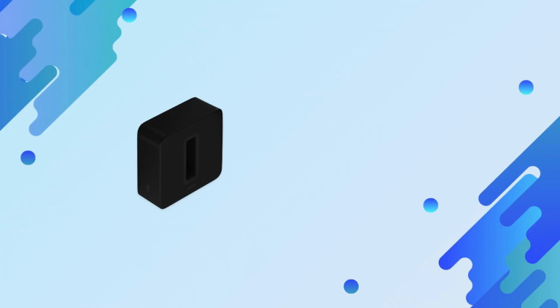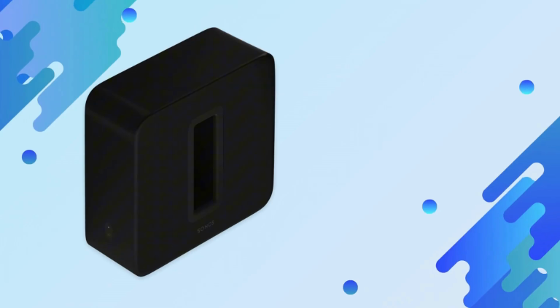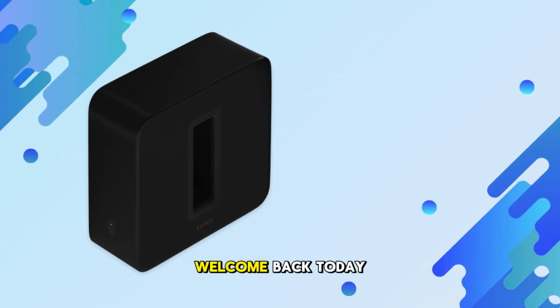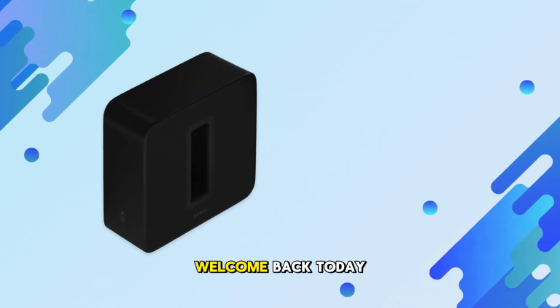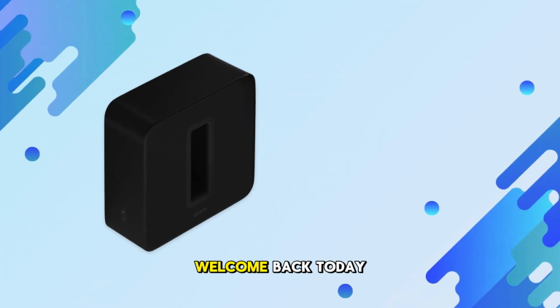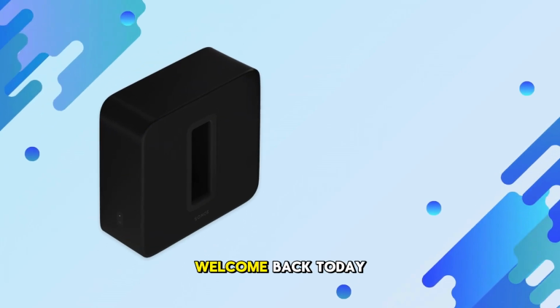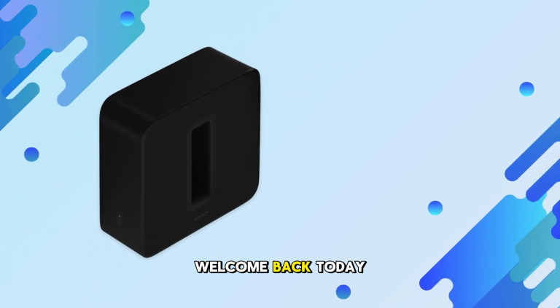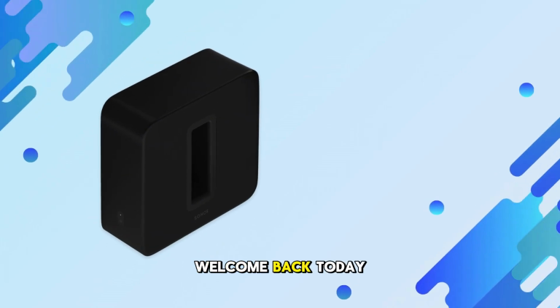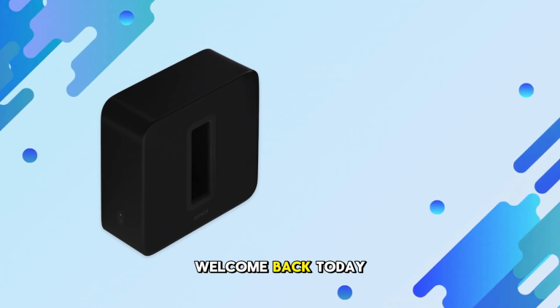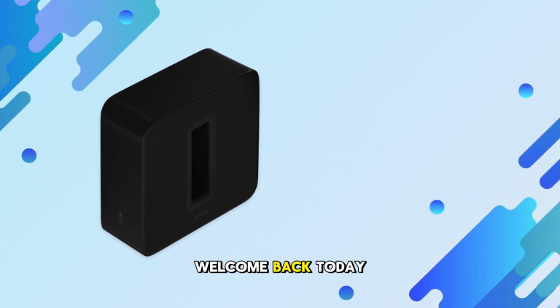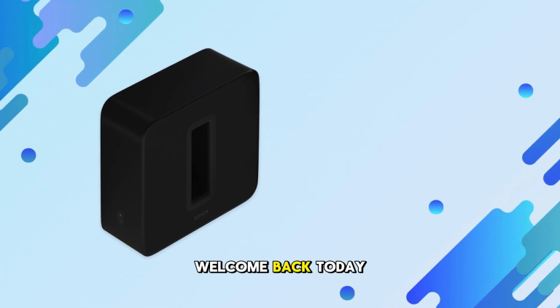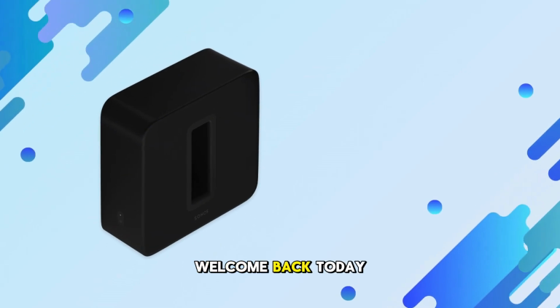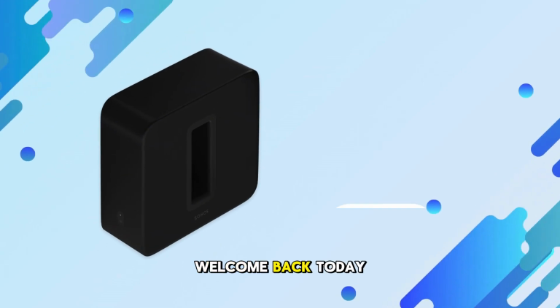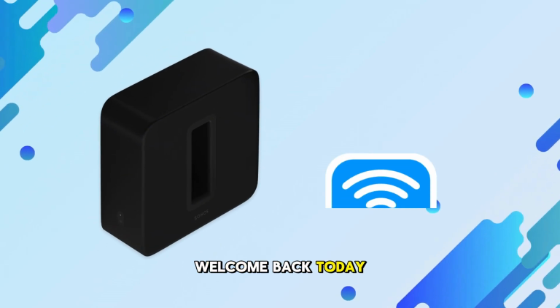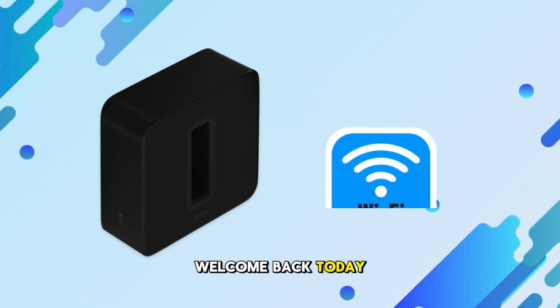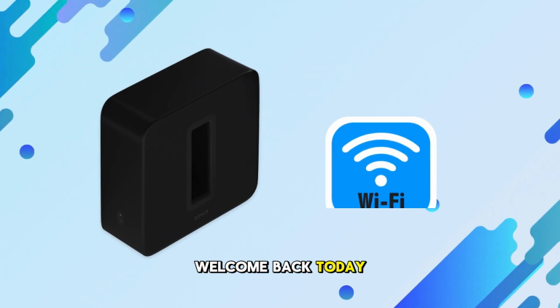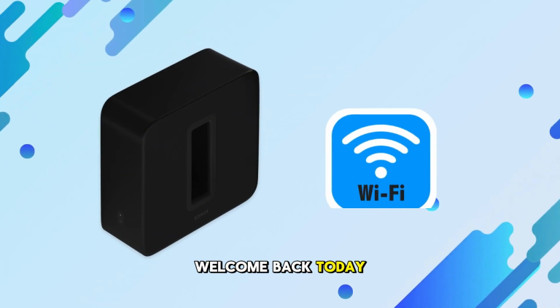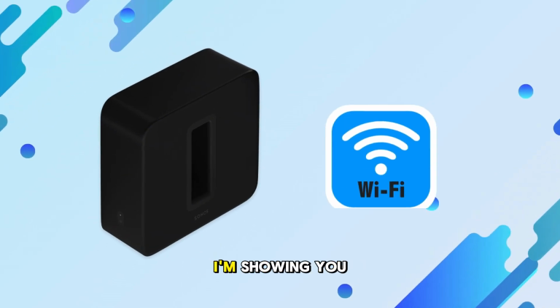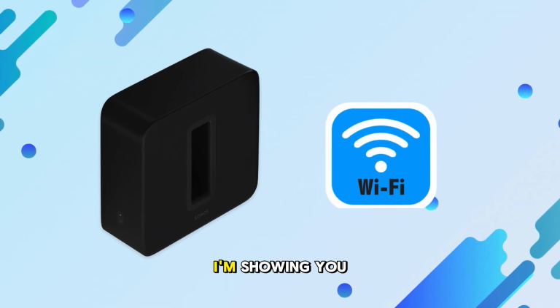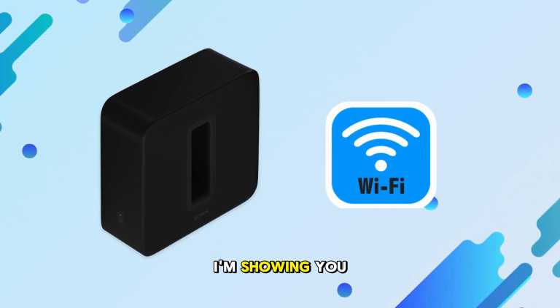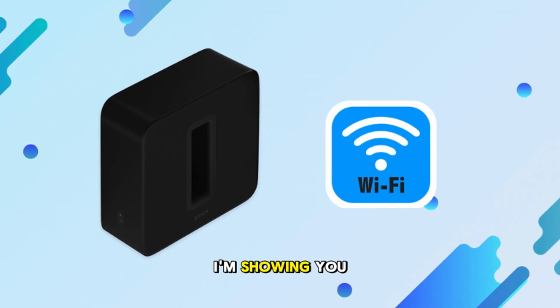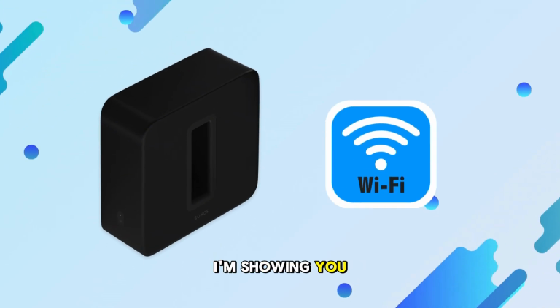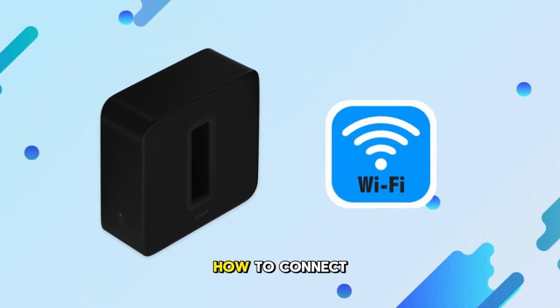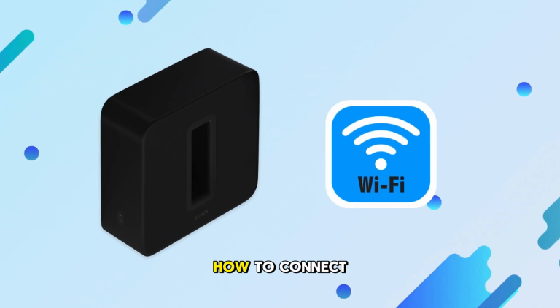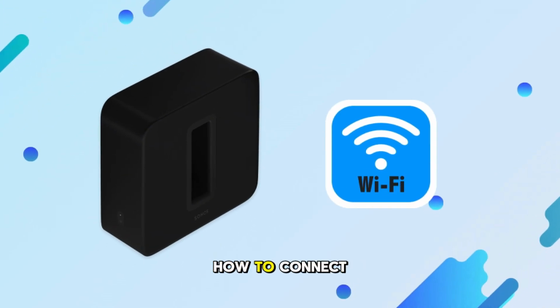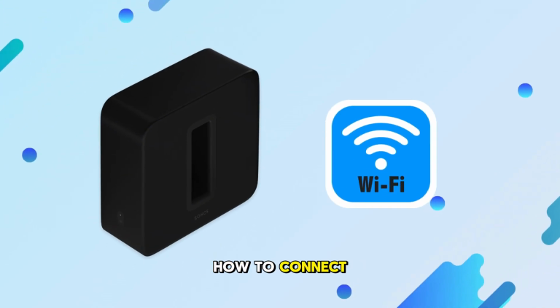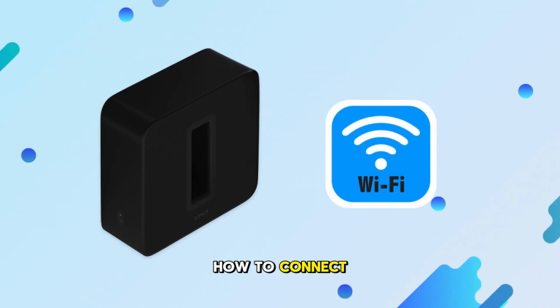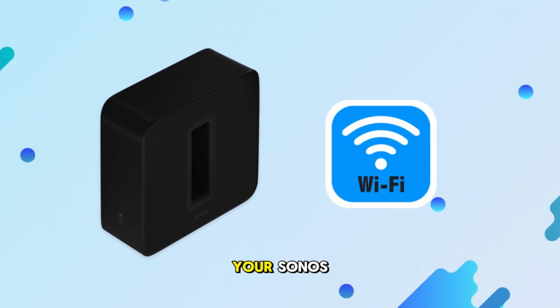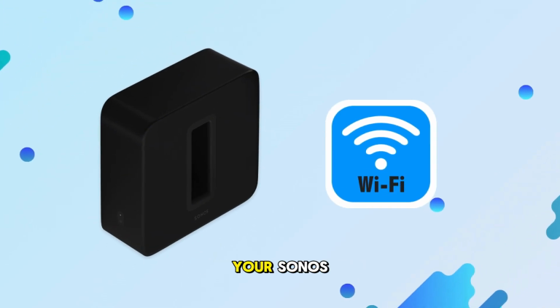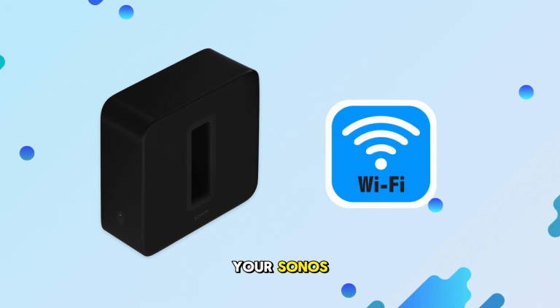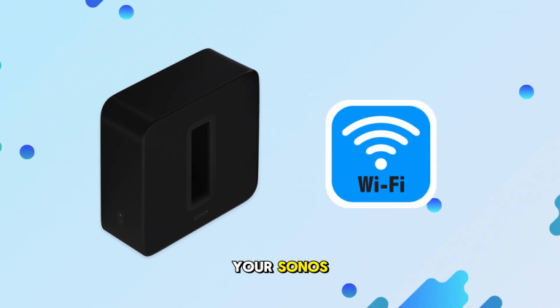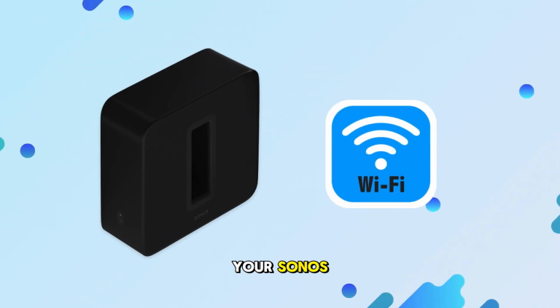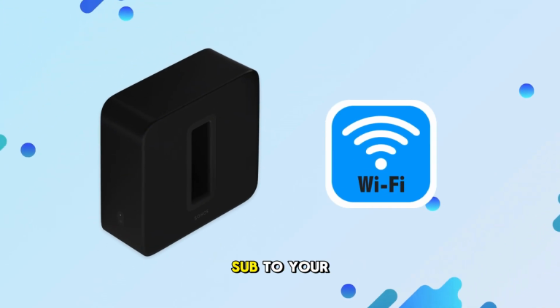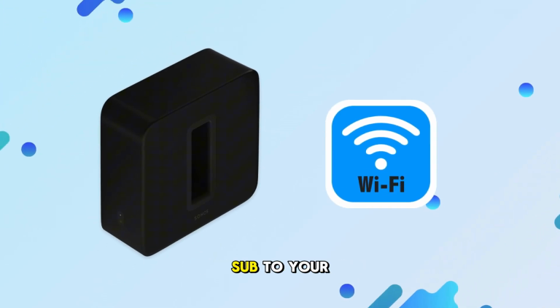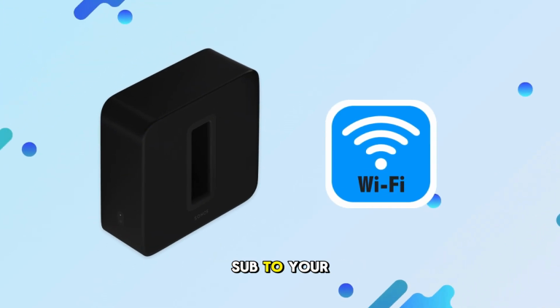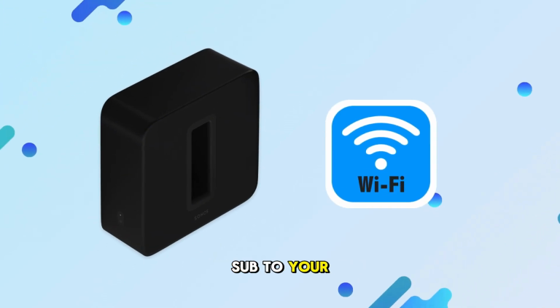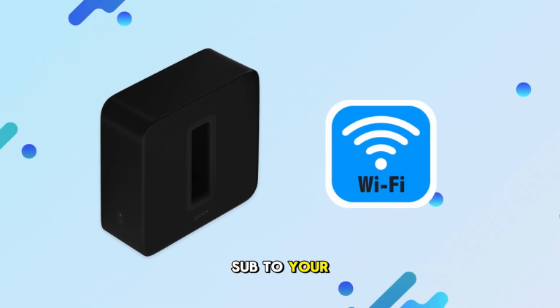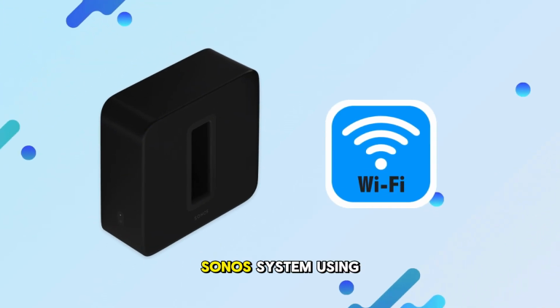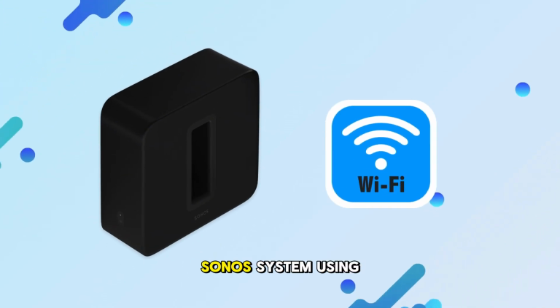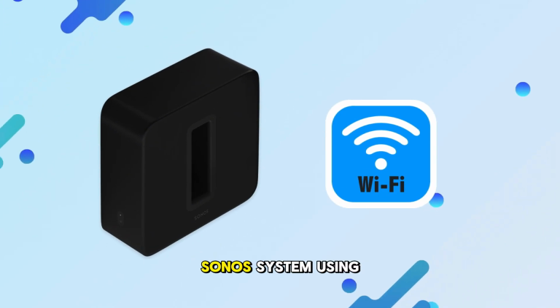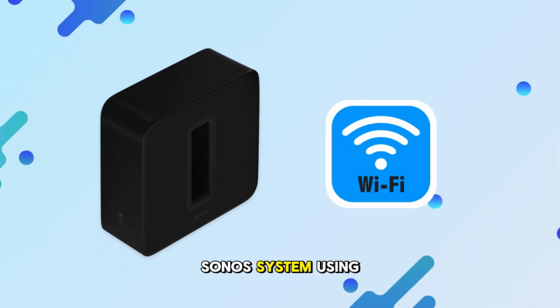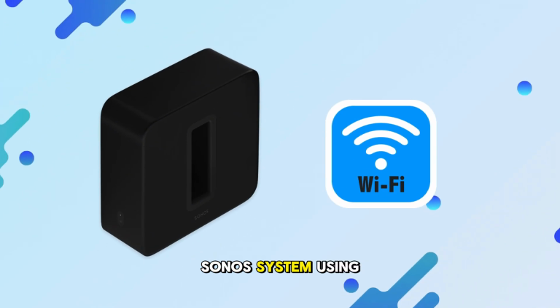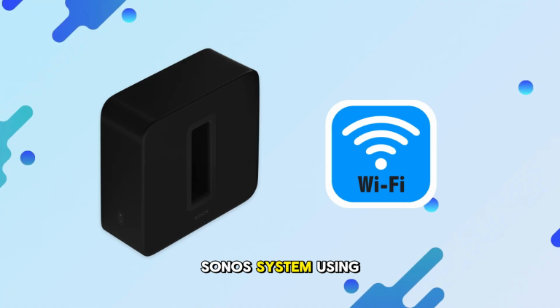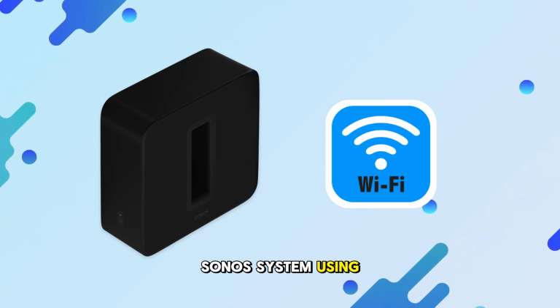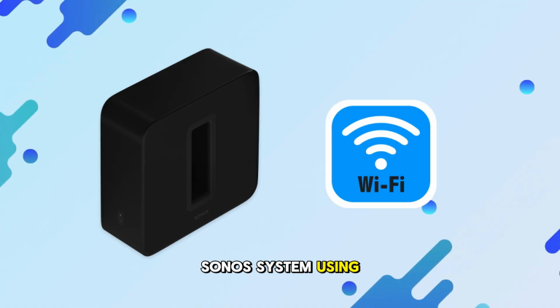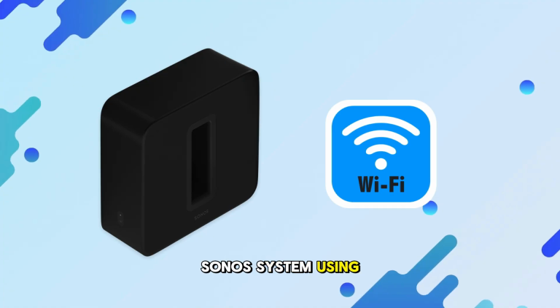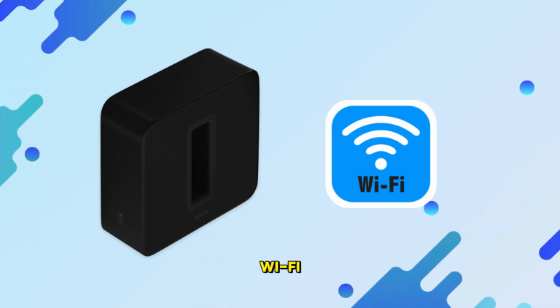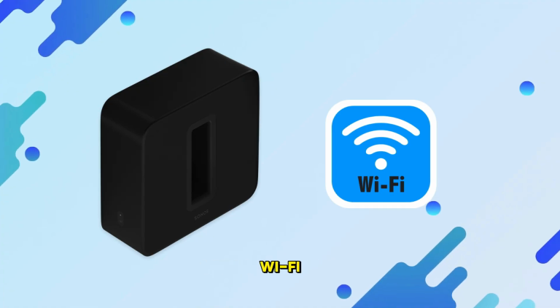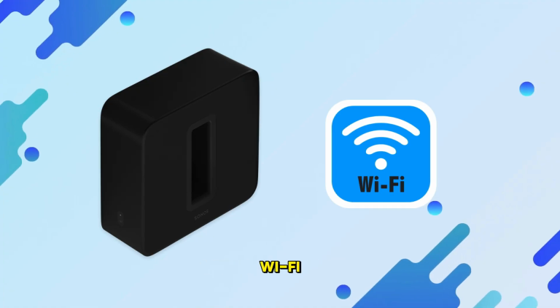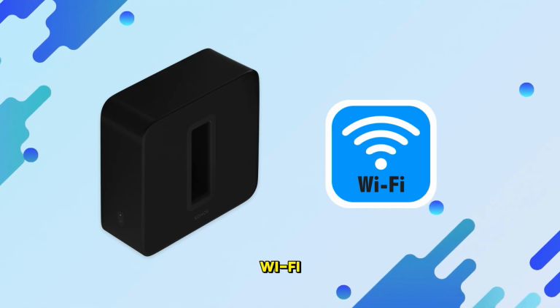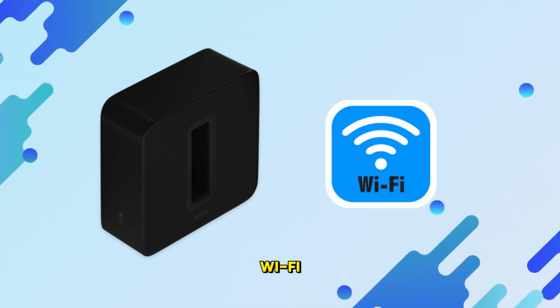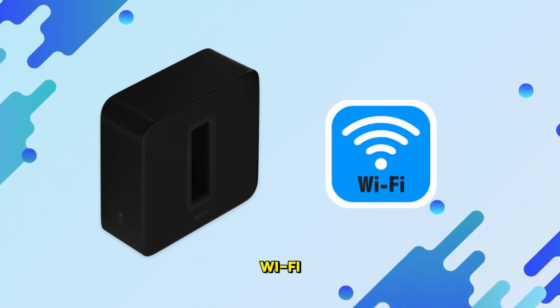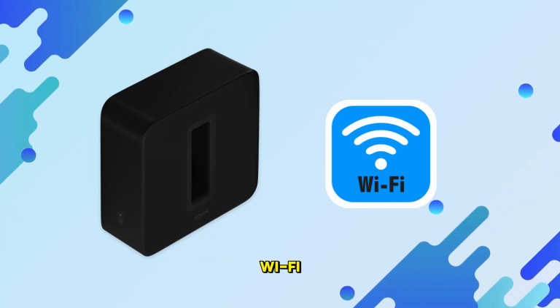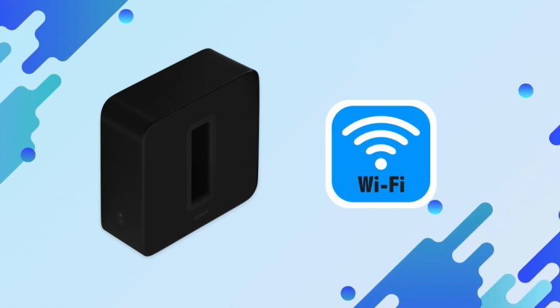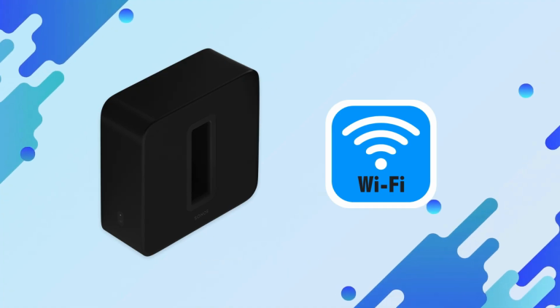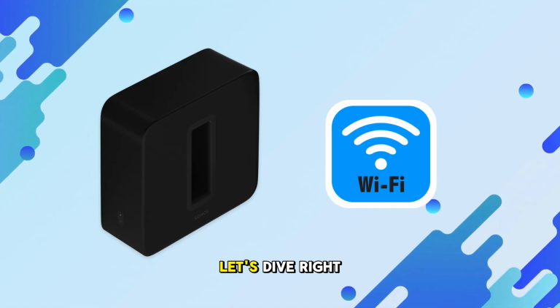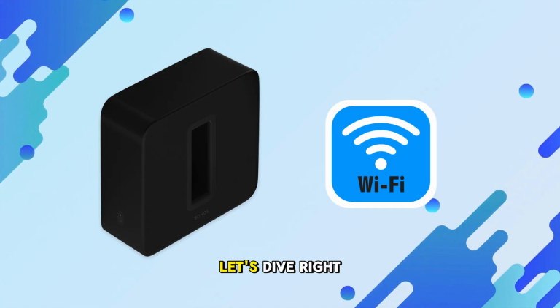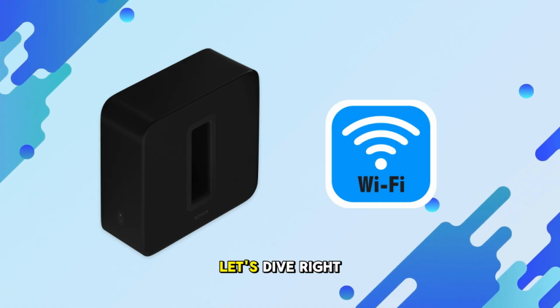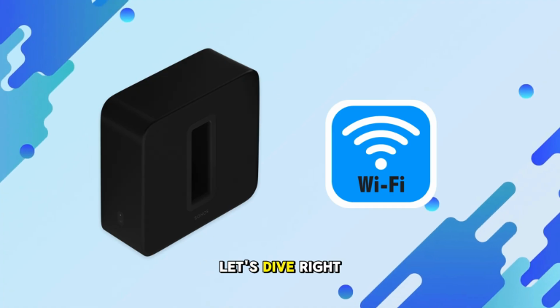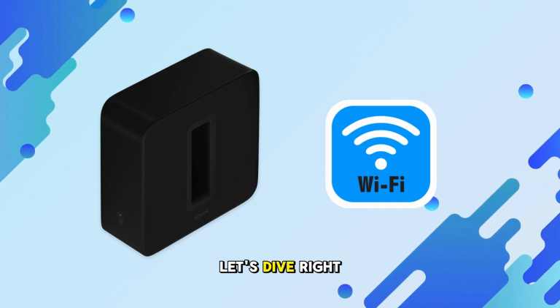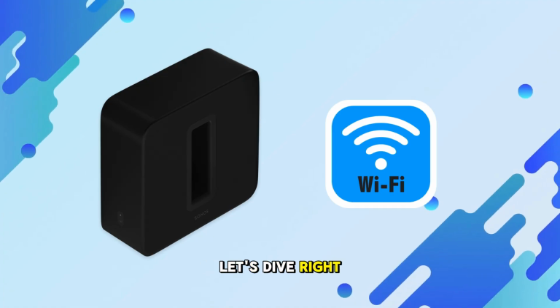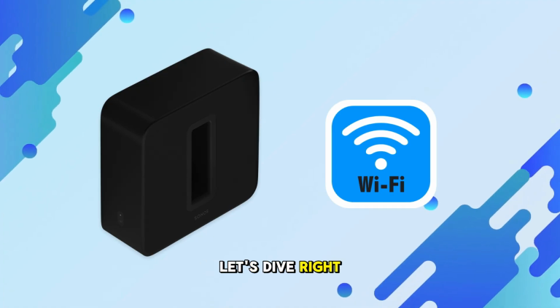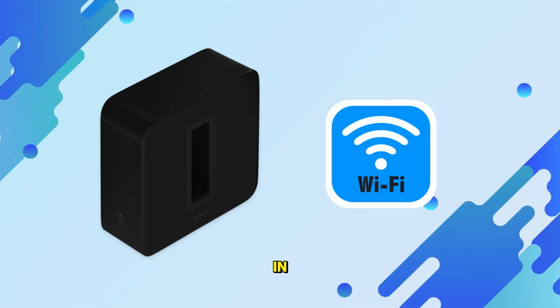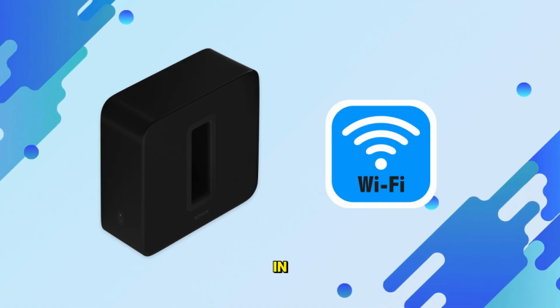Welcome back. Today I'm showing you how to connect your Sonos Sub to your Sonos system using Wi-Fi. Let's dive right in.